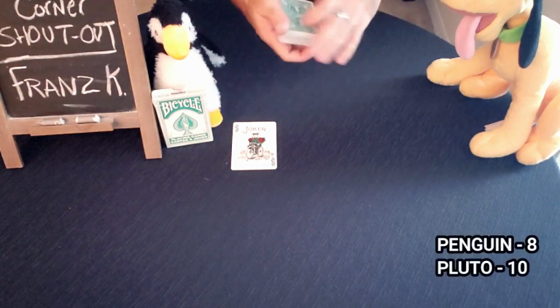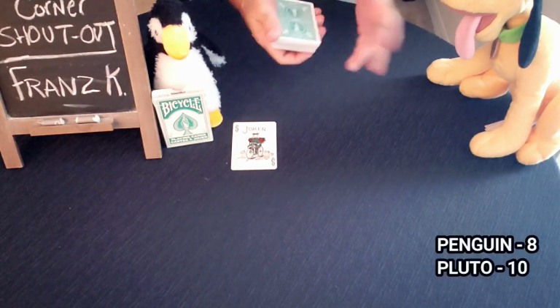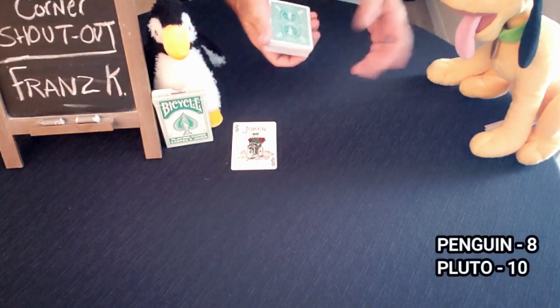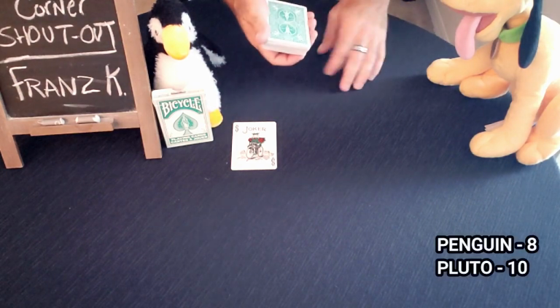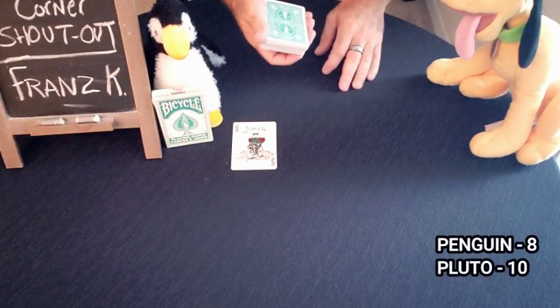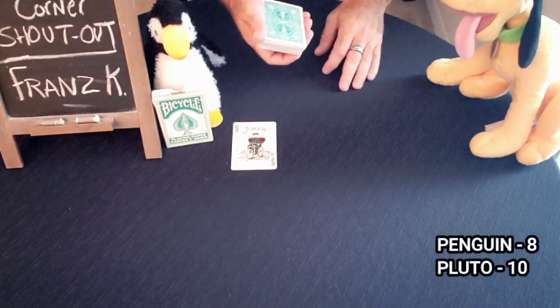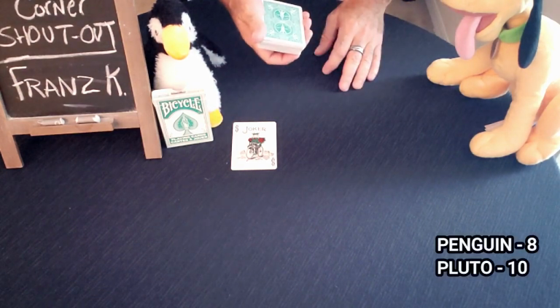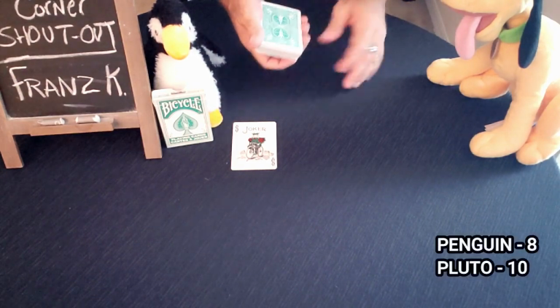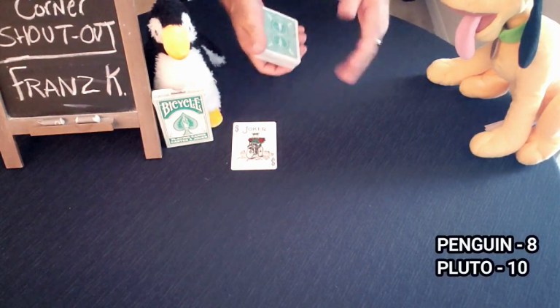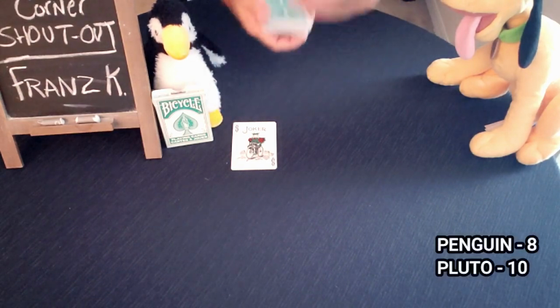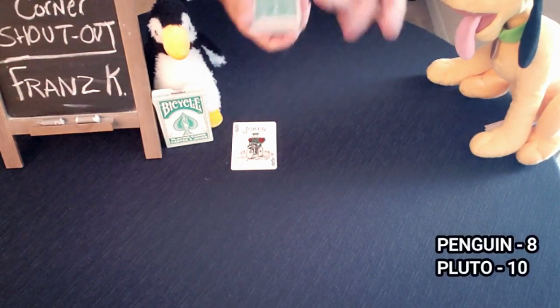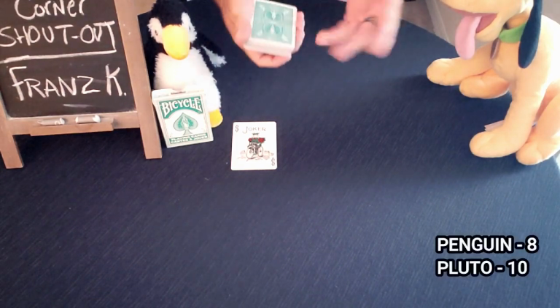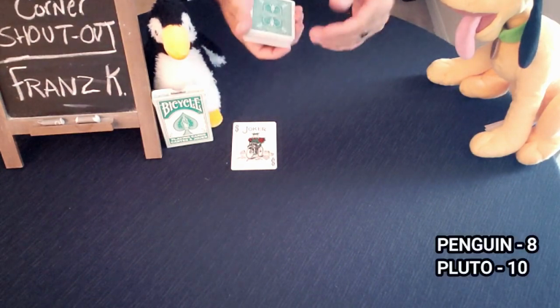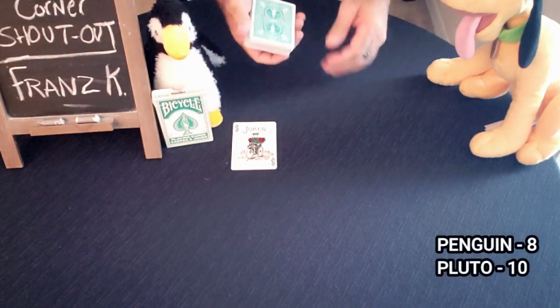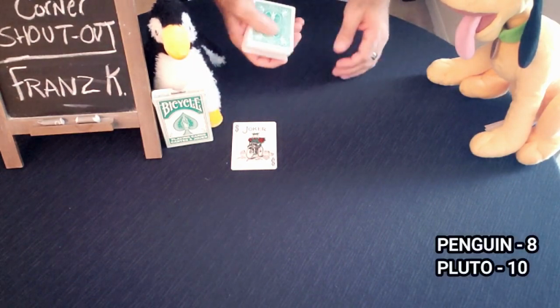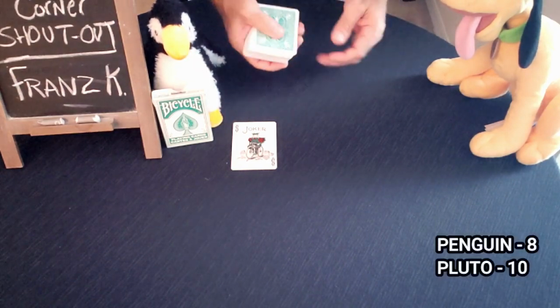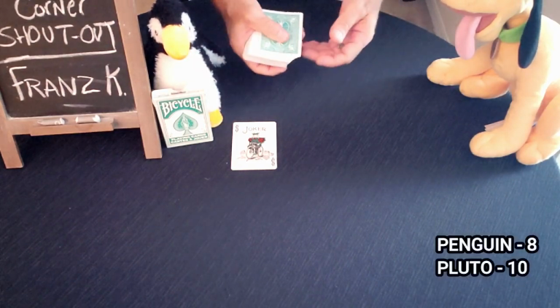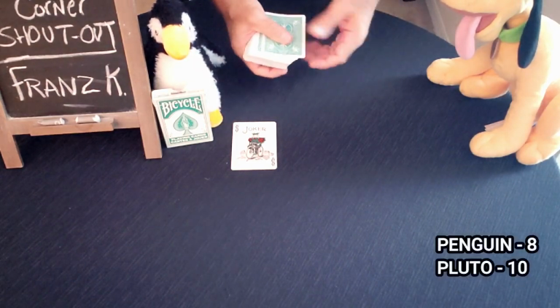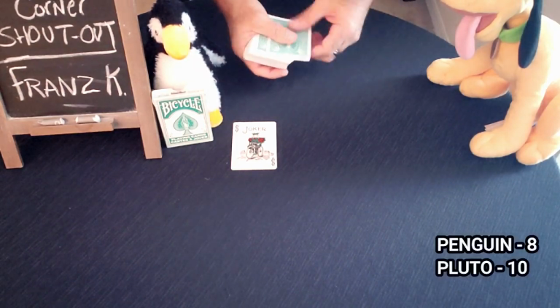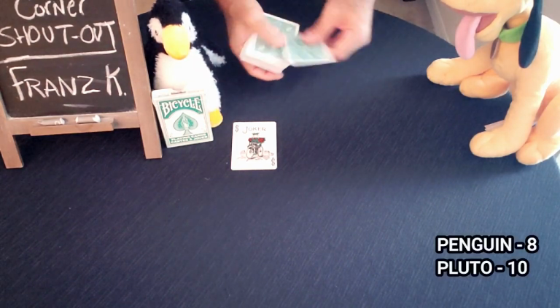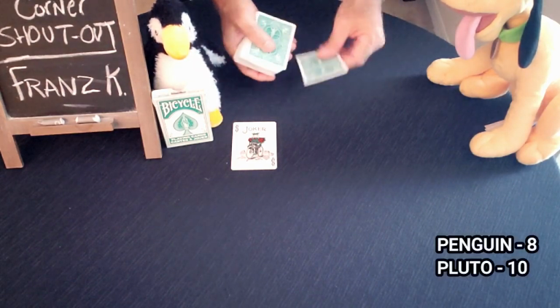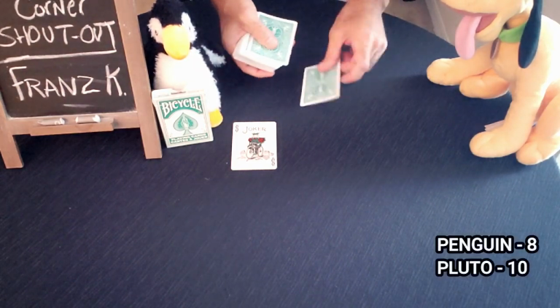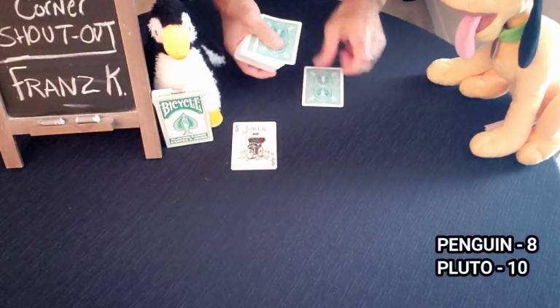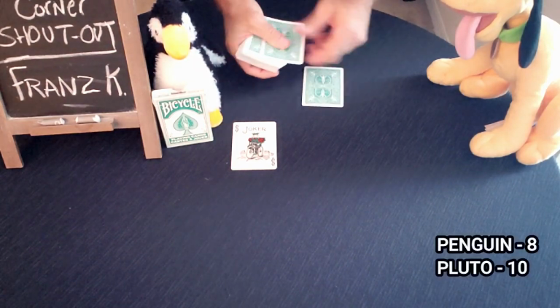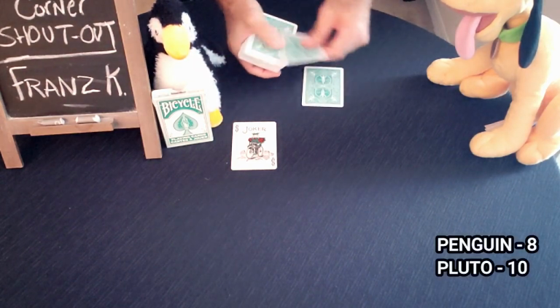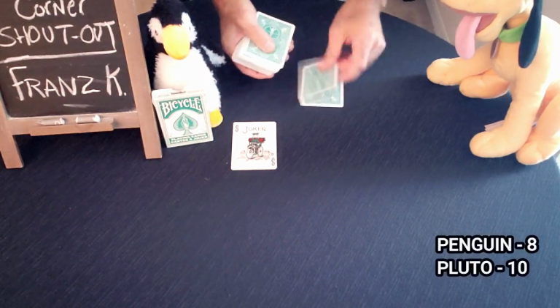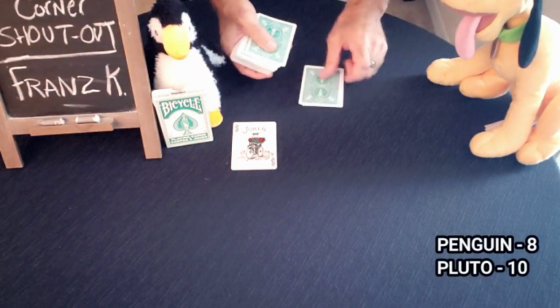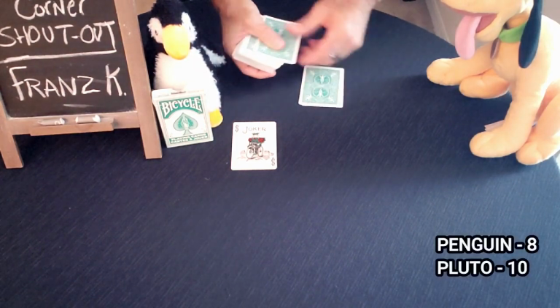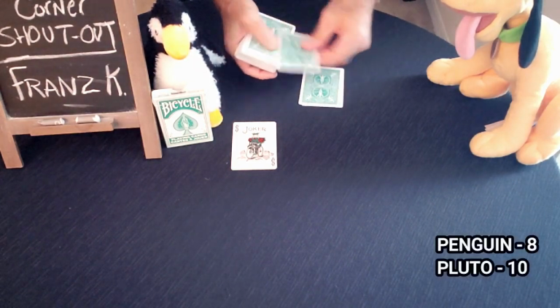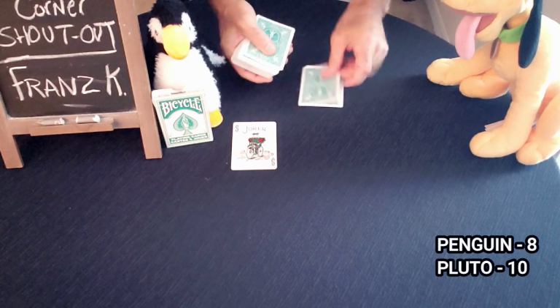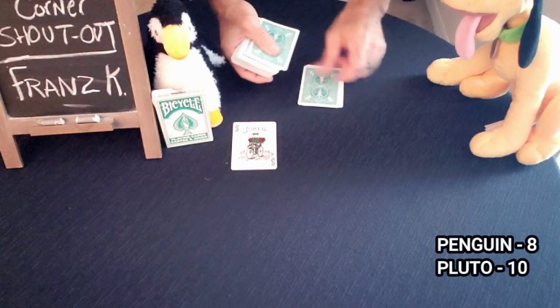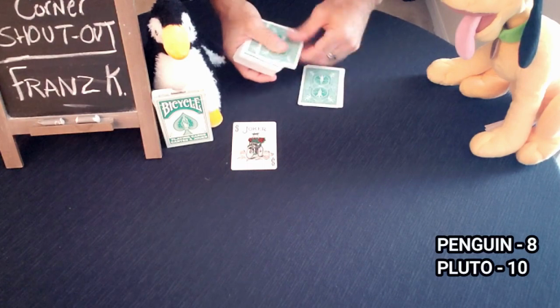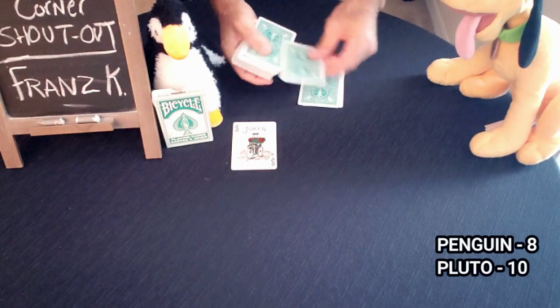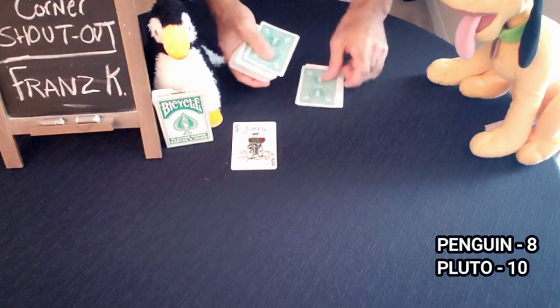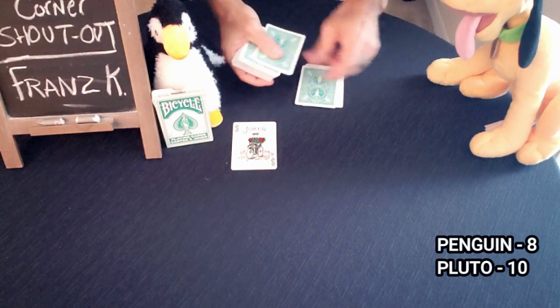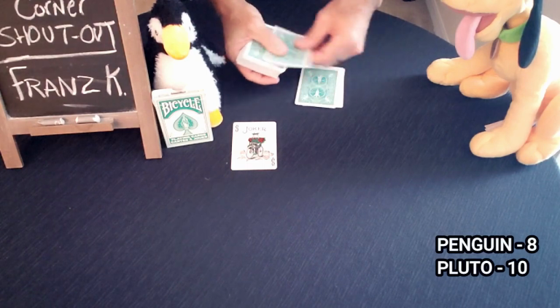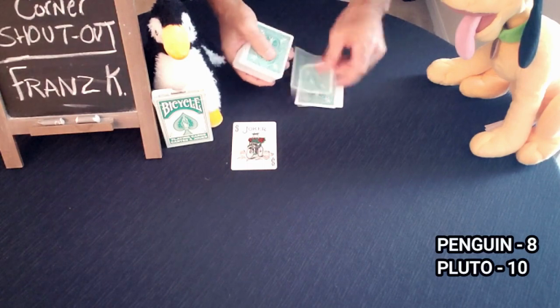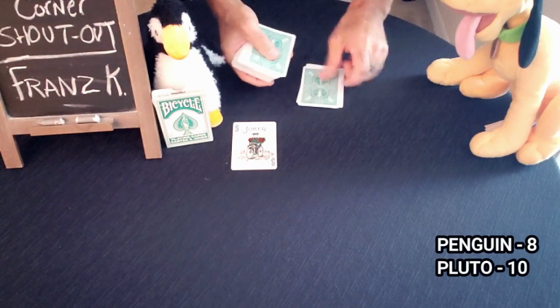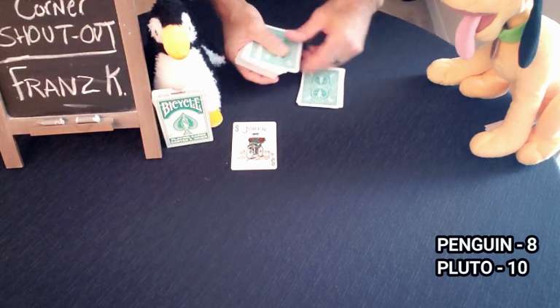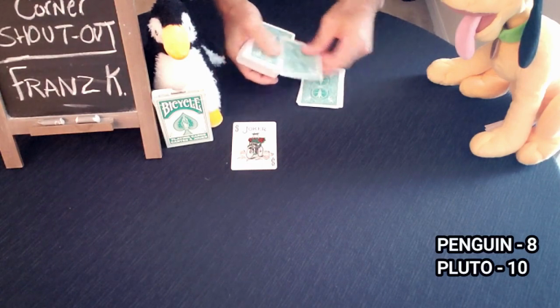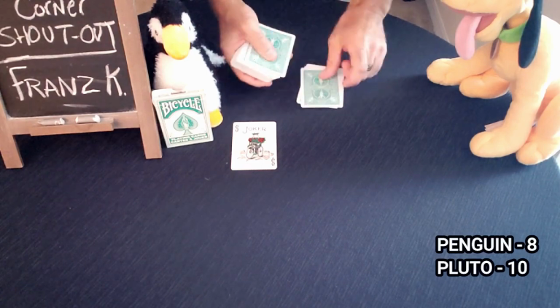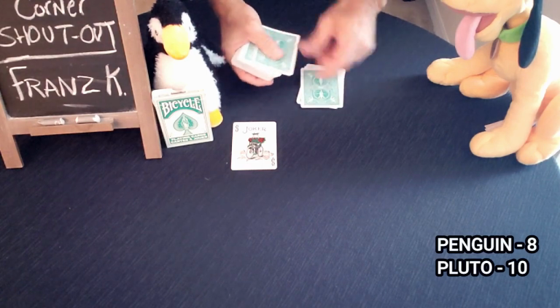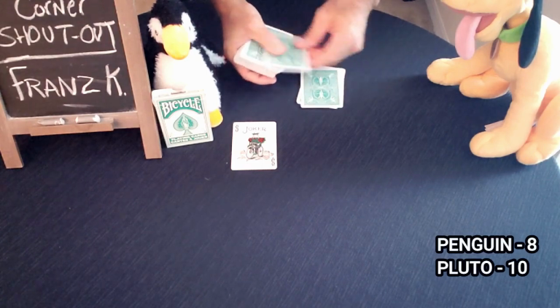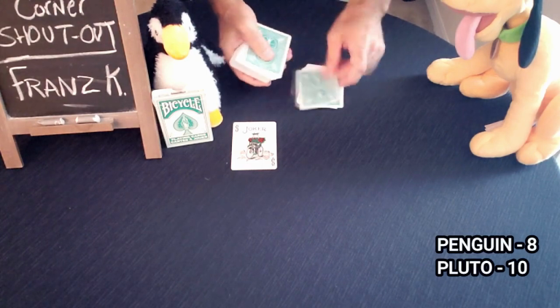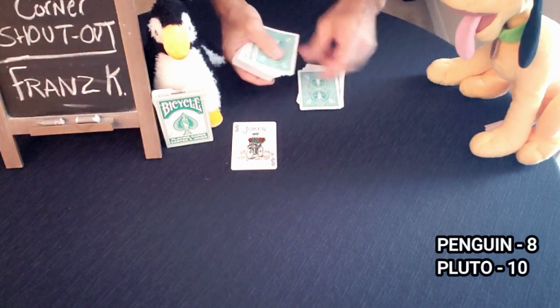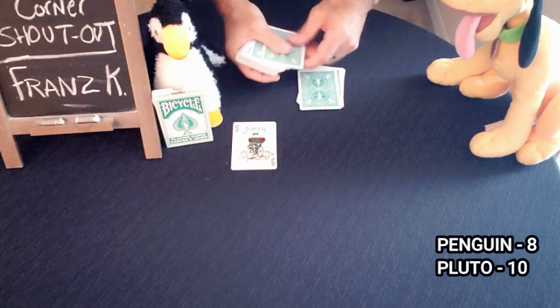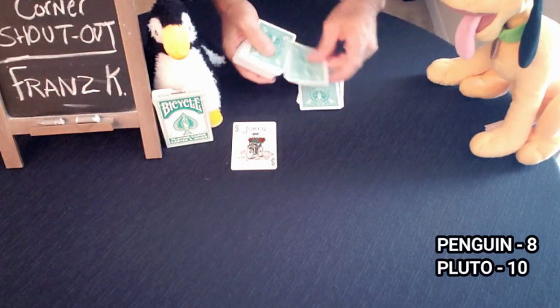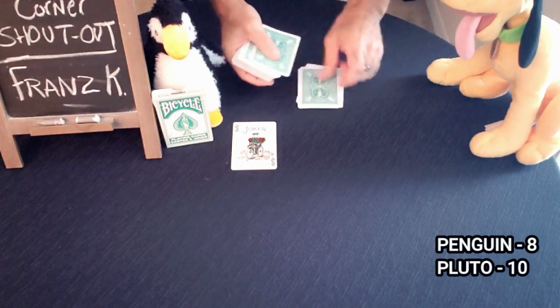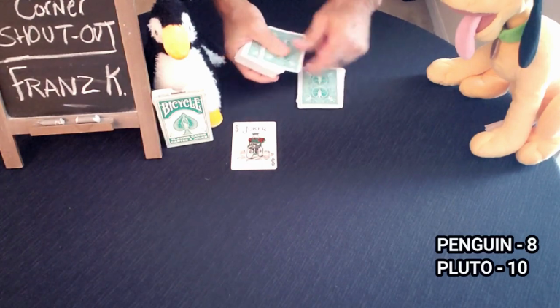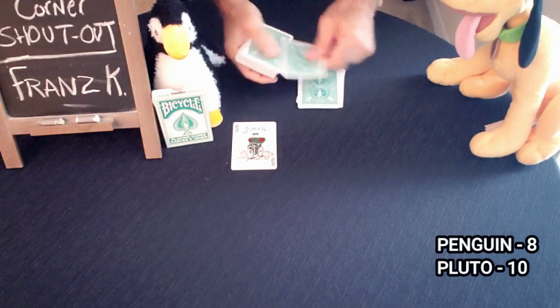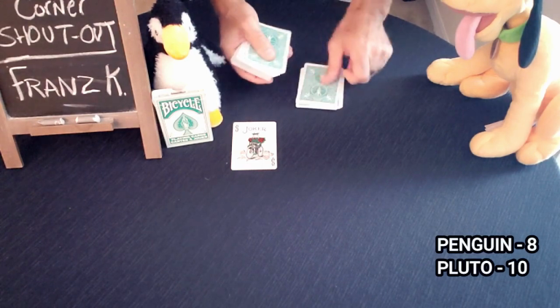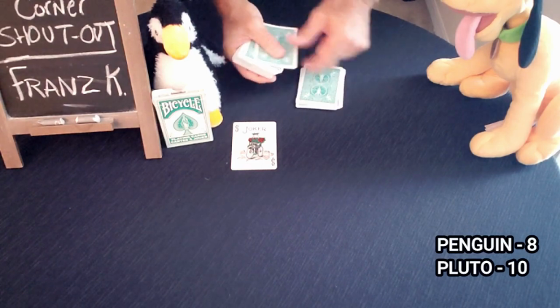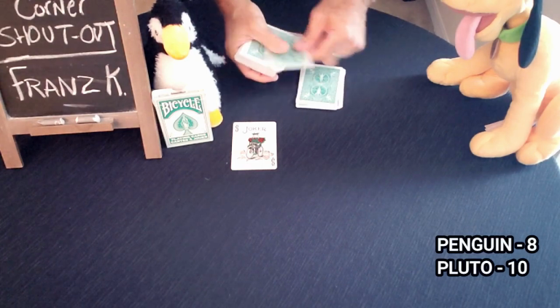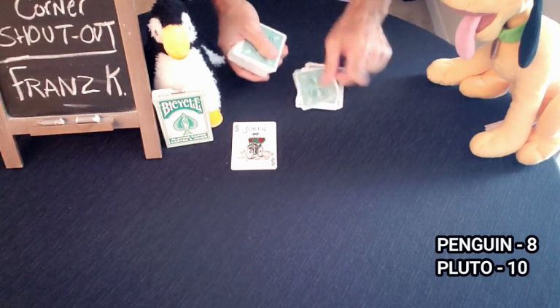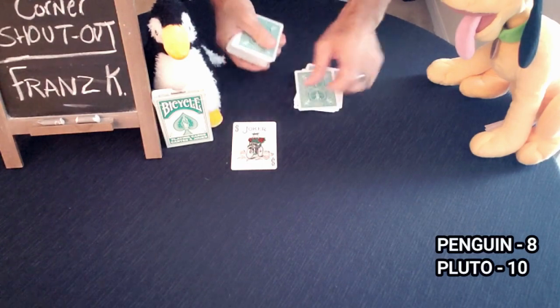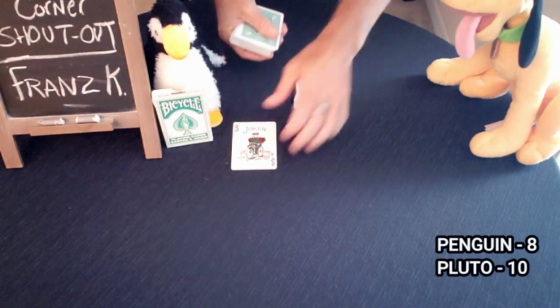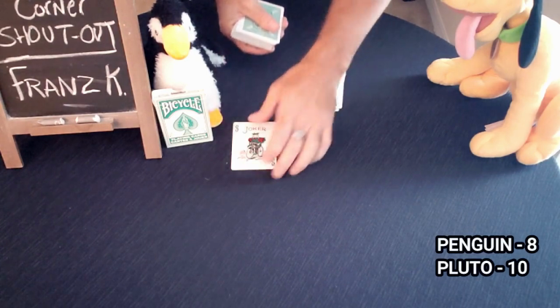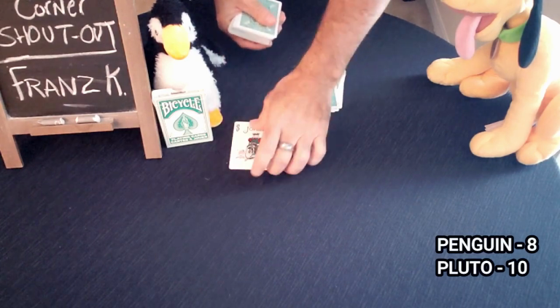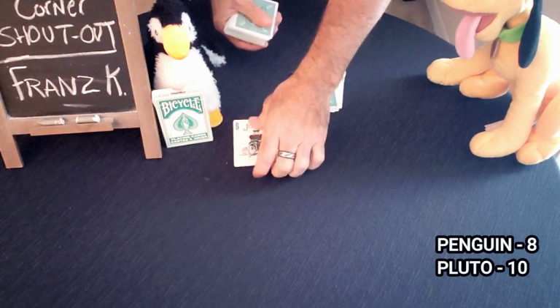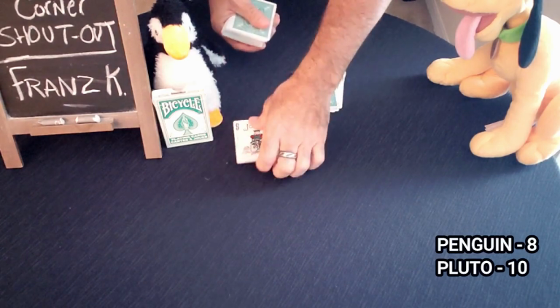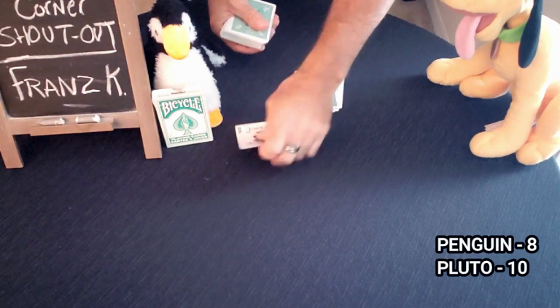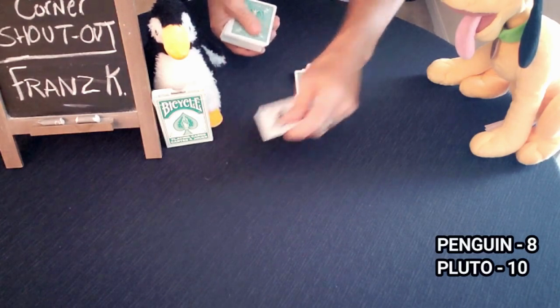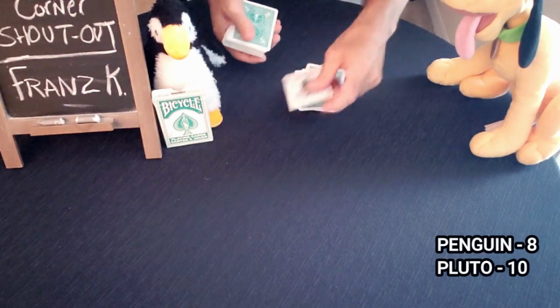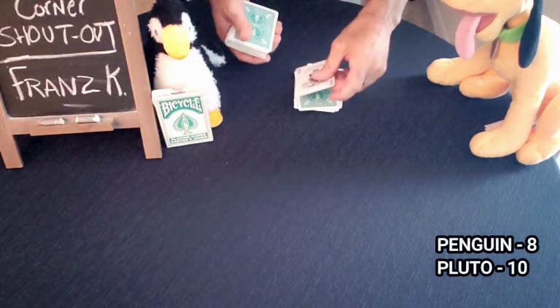Pluto will do the same thing. Let's say he says ten — he deals down ten cards. Take the other Joker to mark where he stopped.